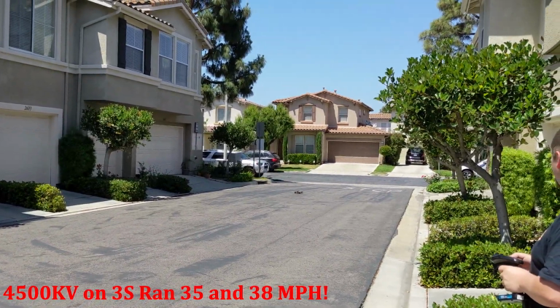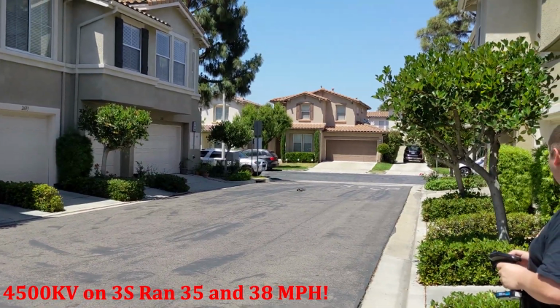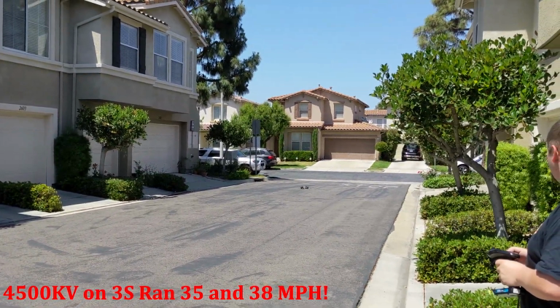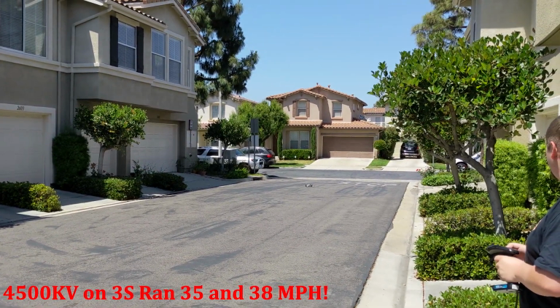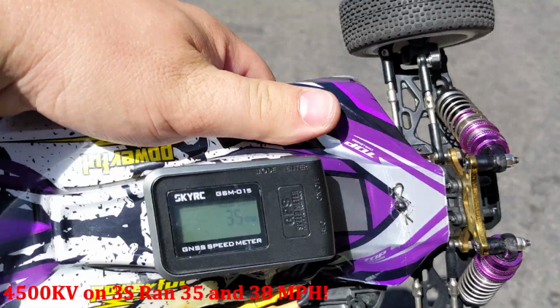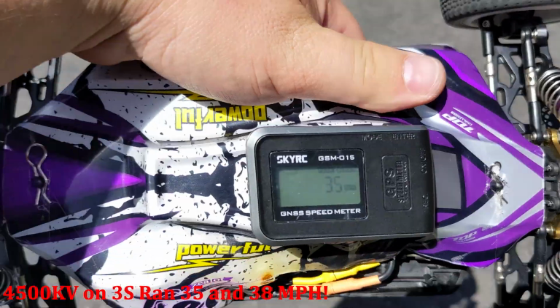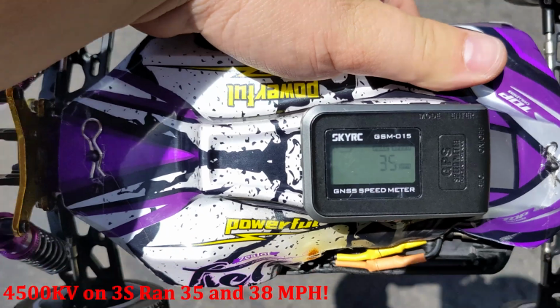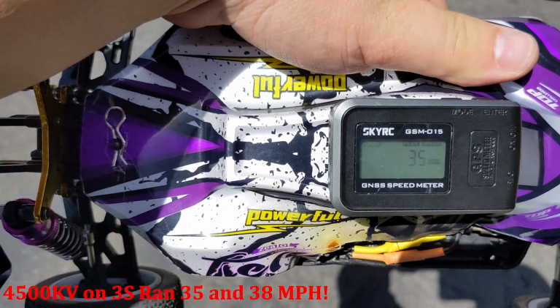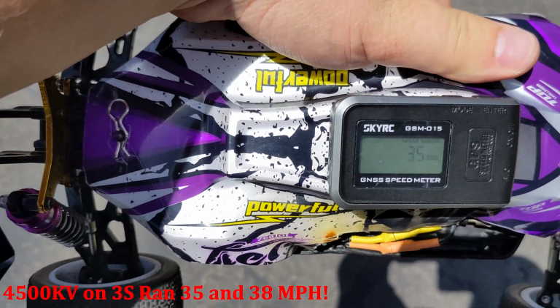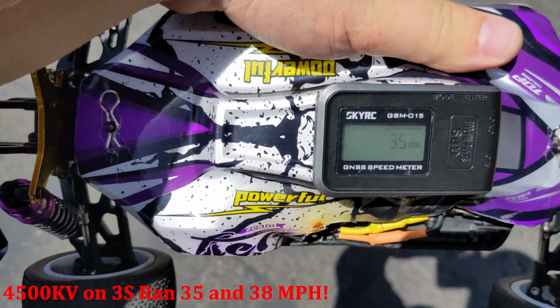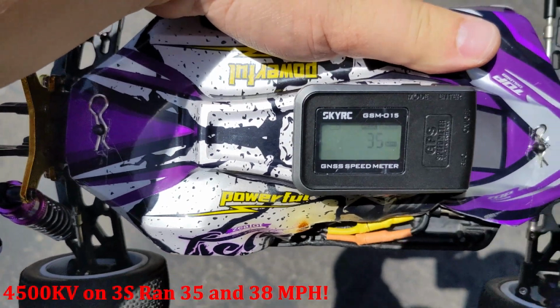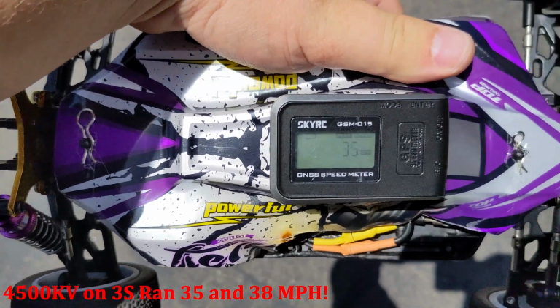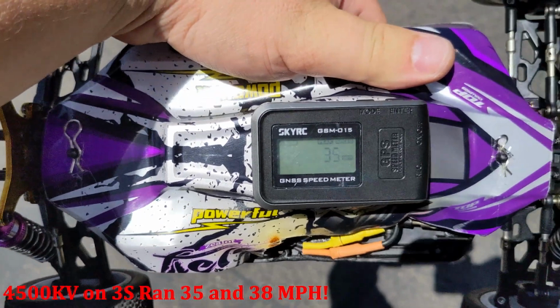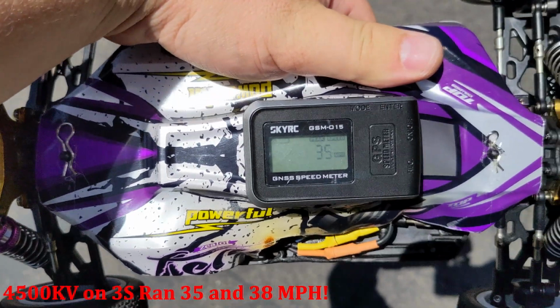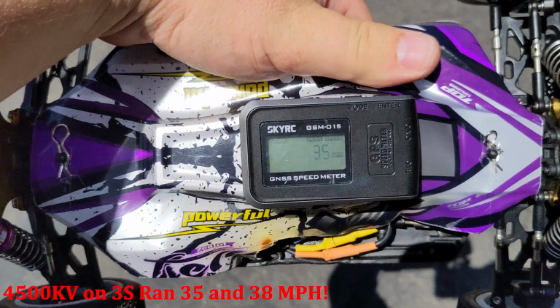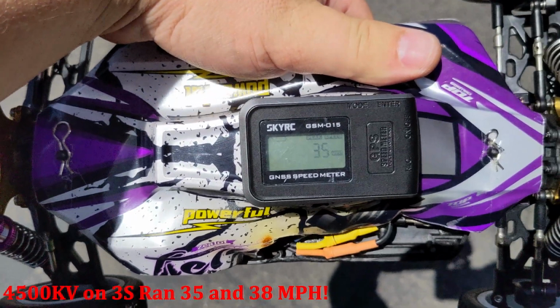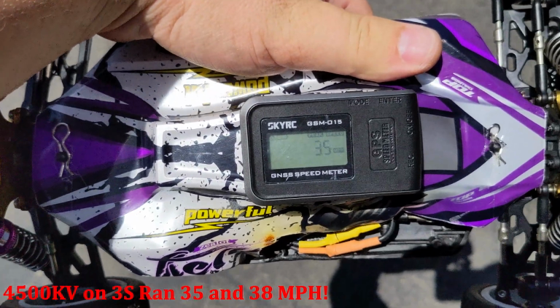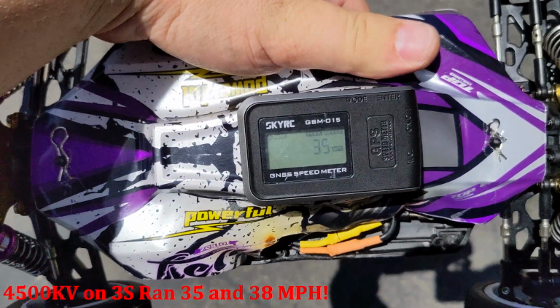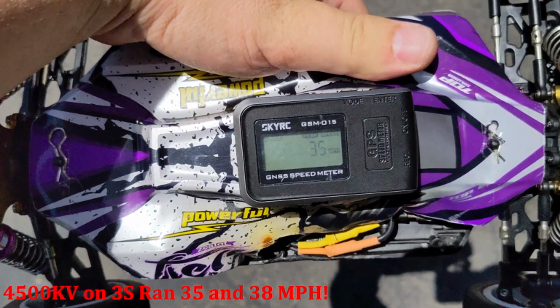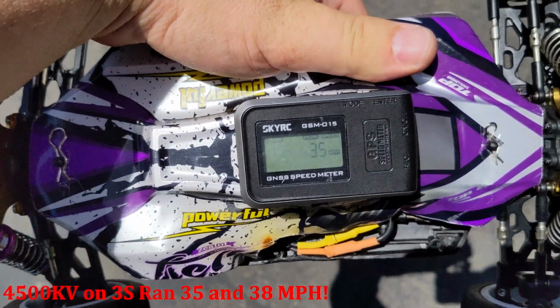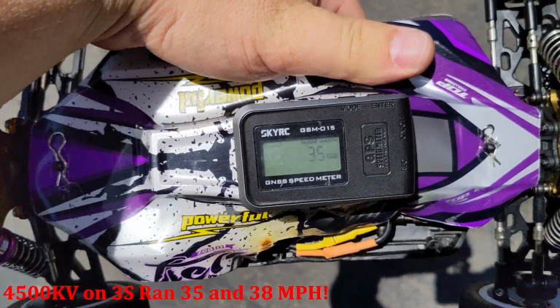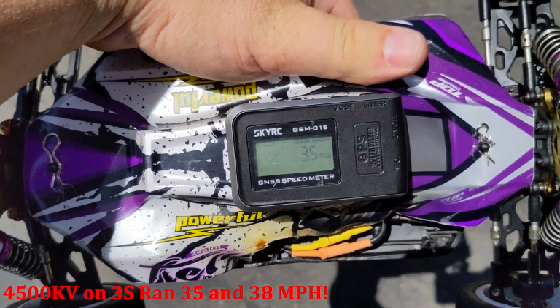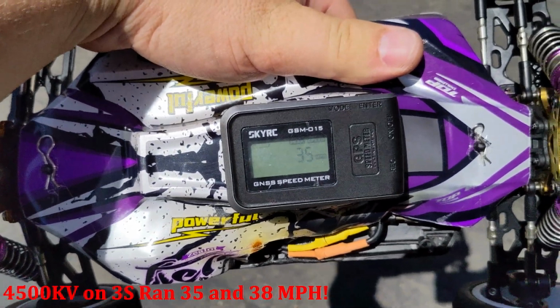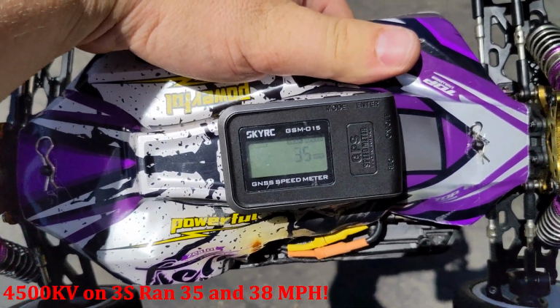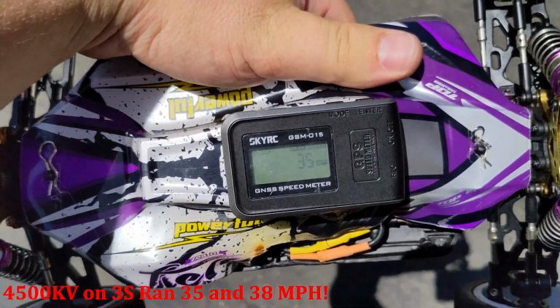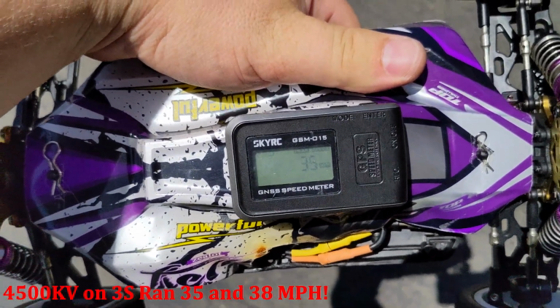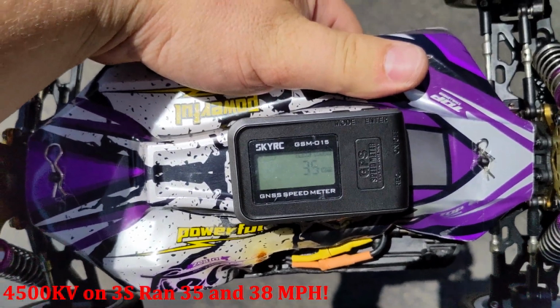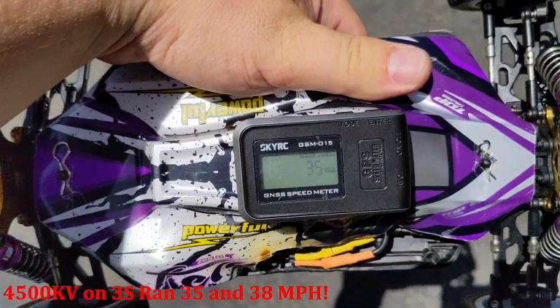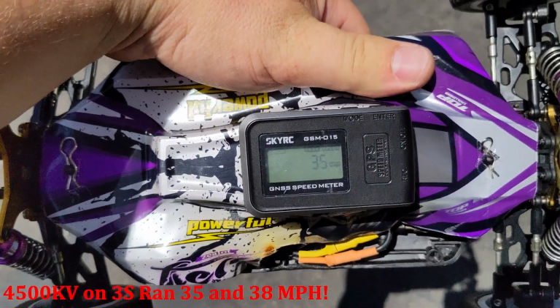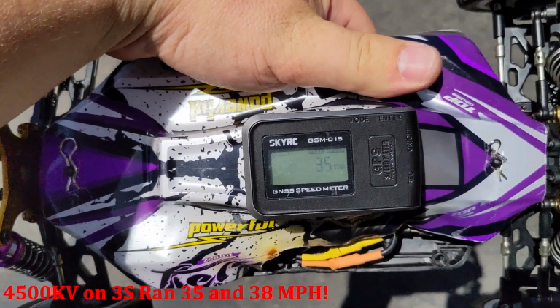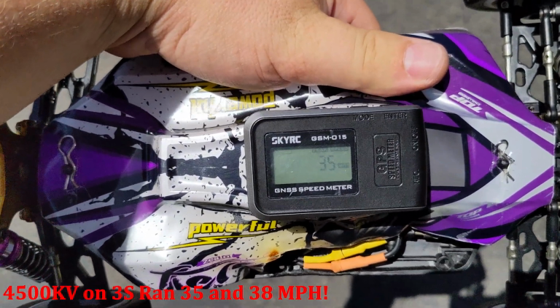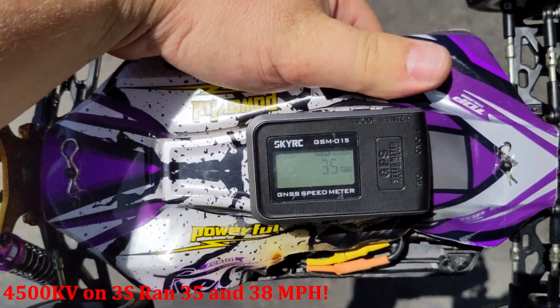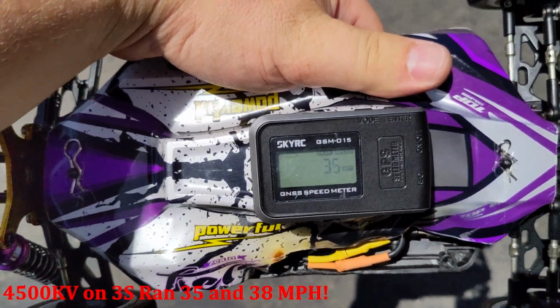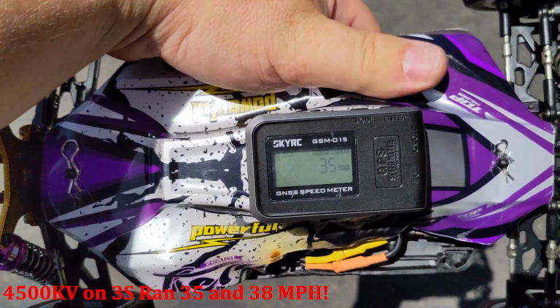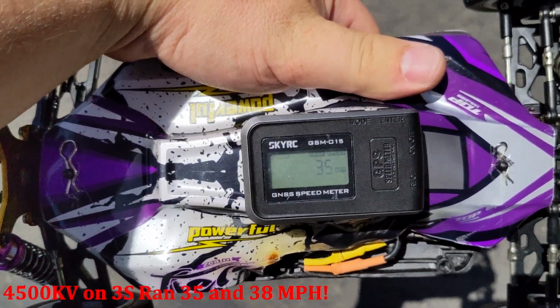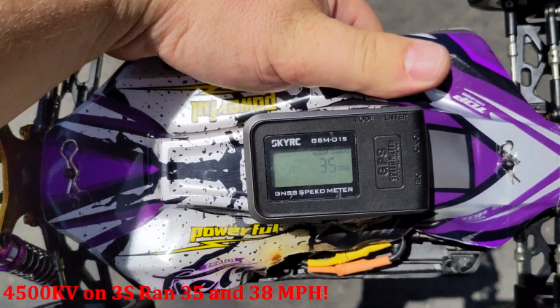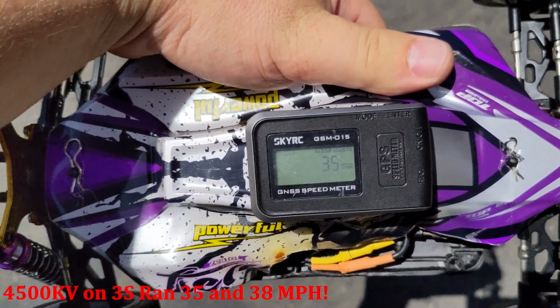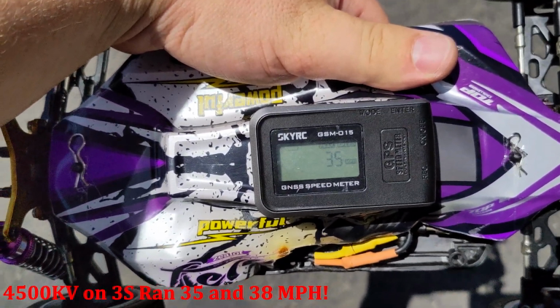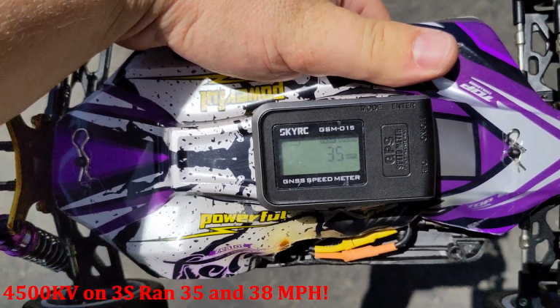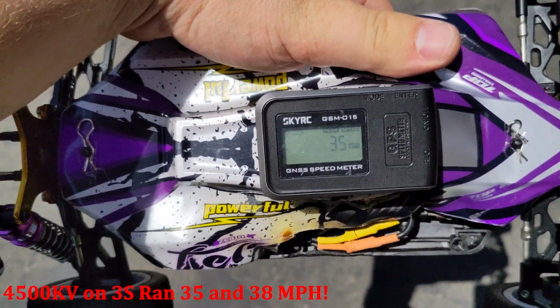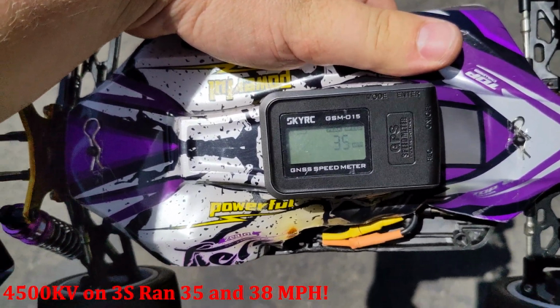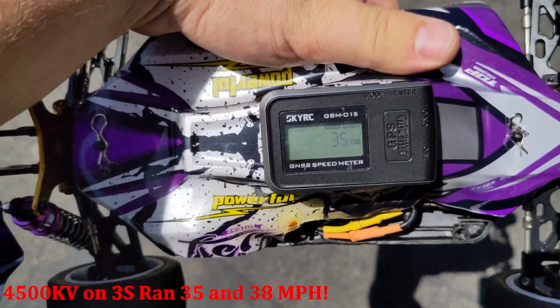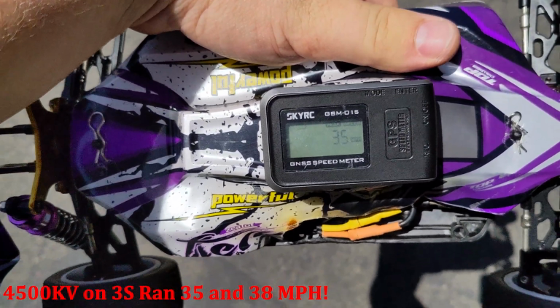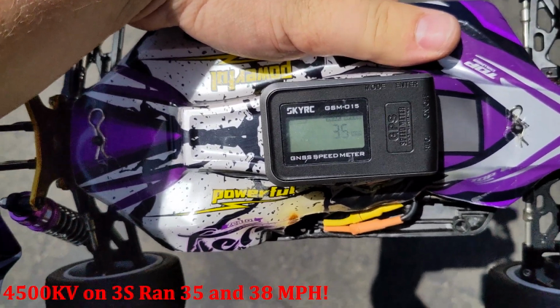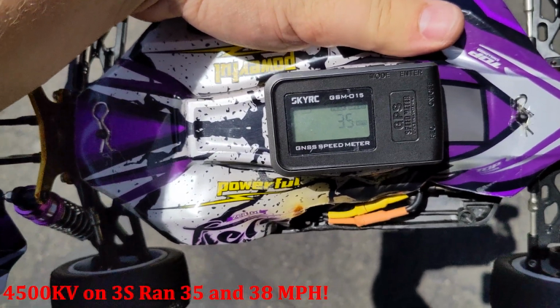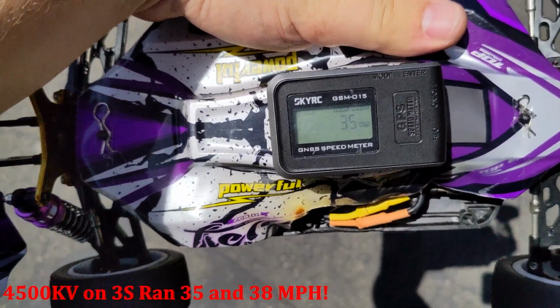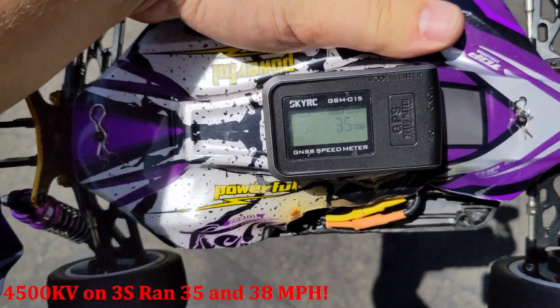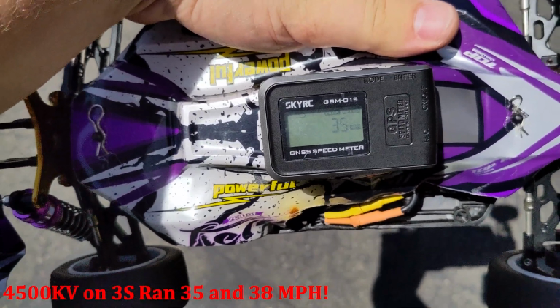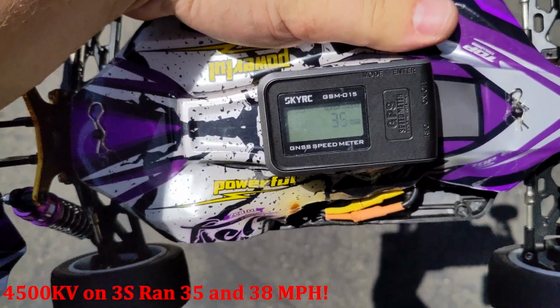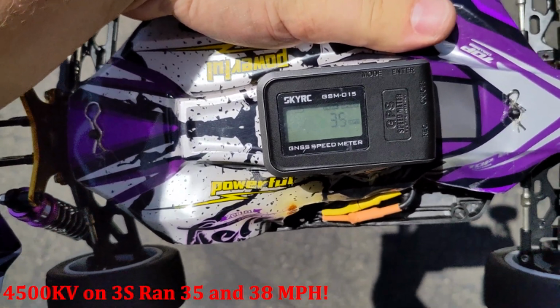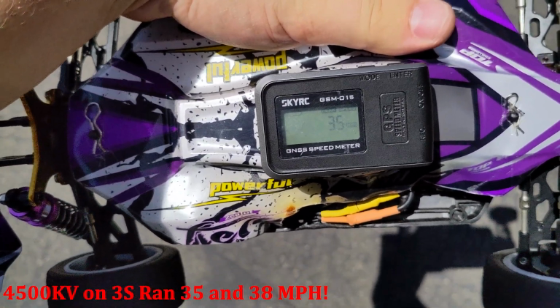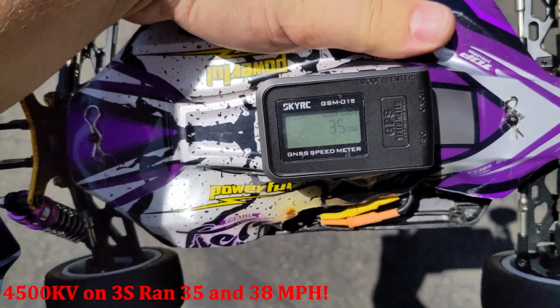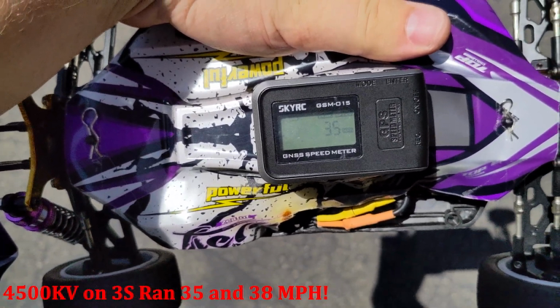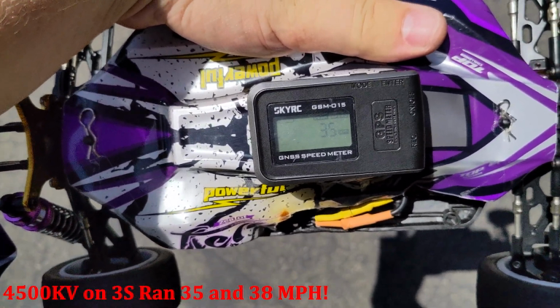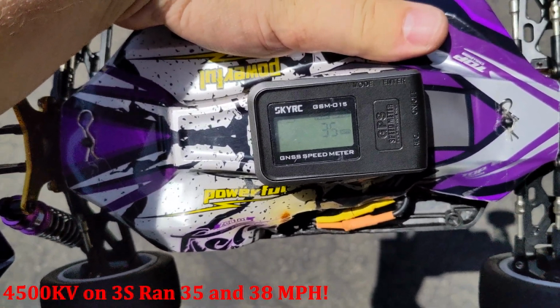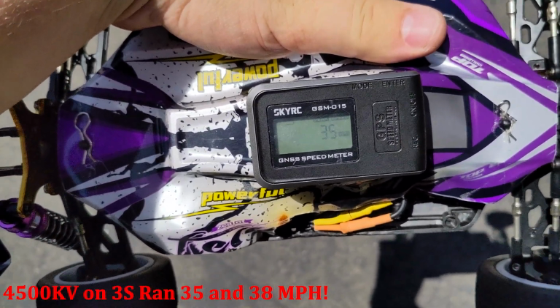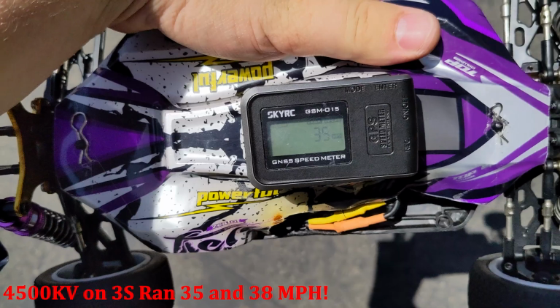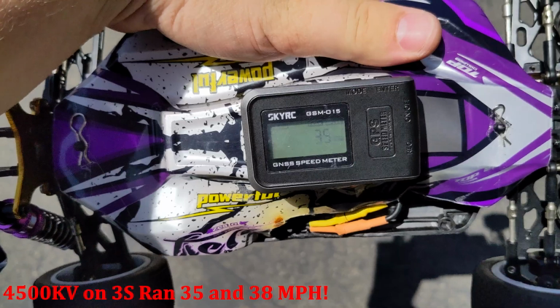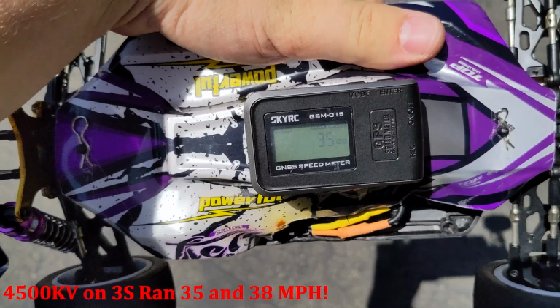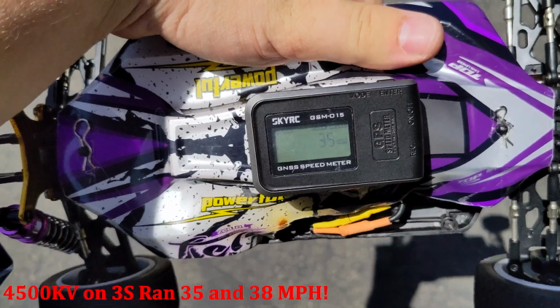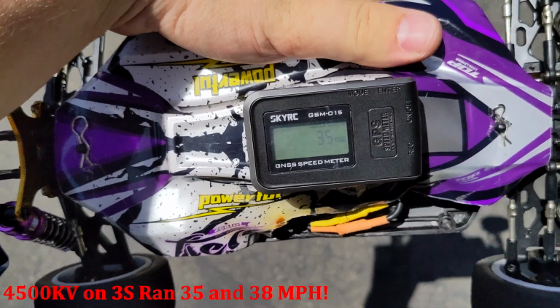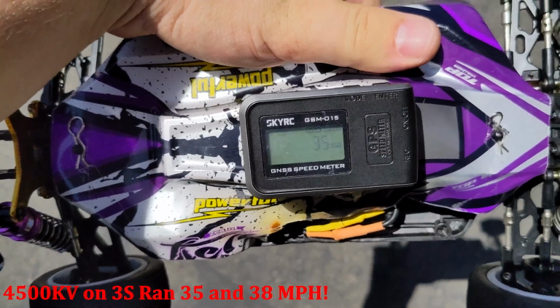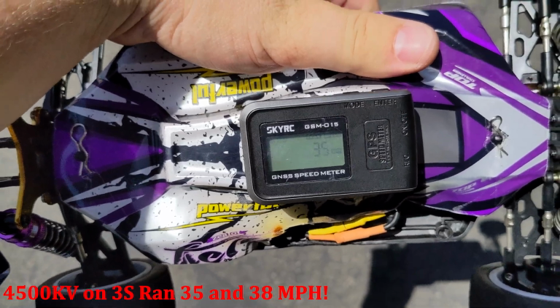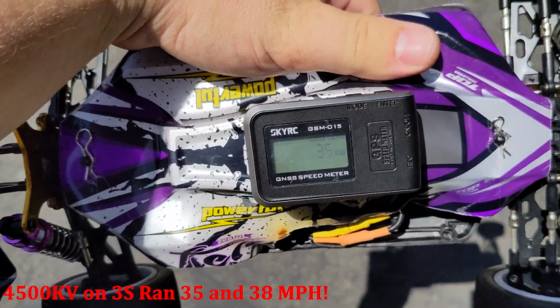On 3S with the 4600 kV motor, we hit a 35 mile an hour top speed. Let's see if we can beat it.